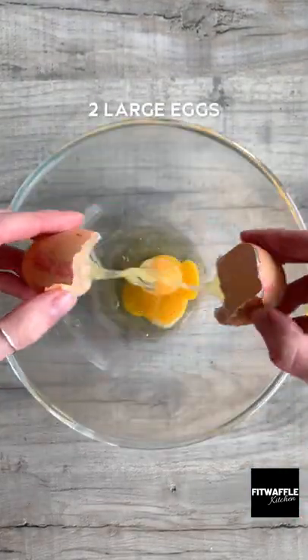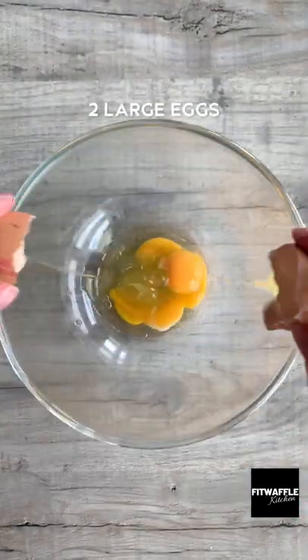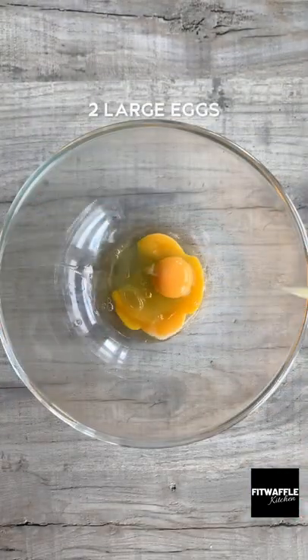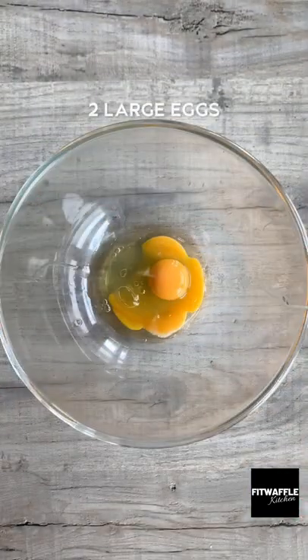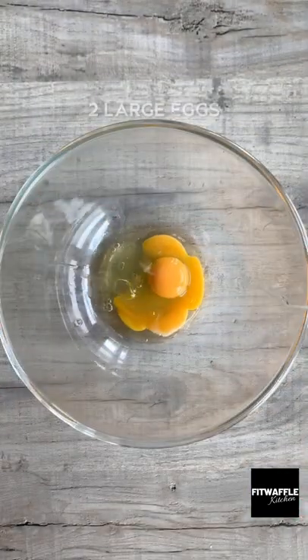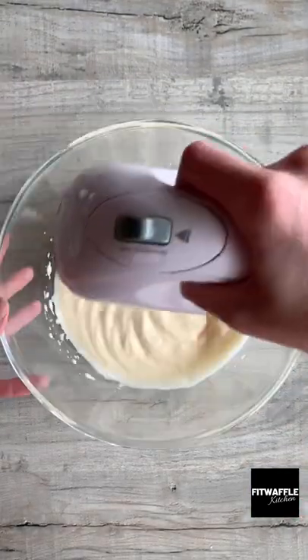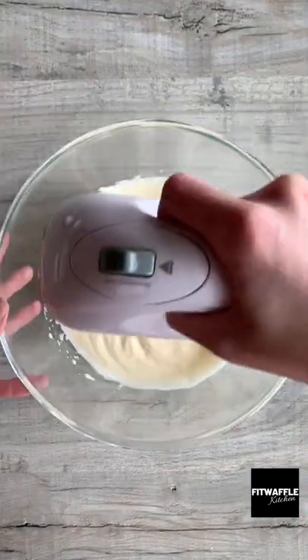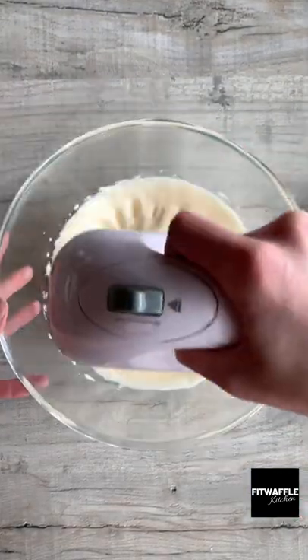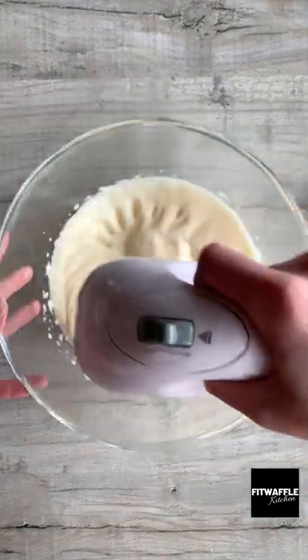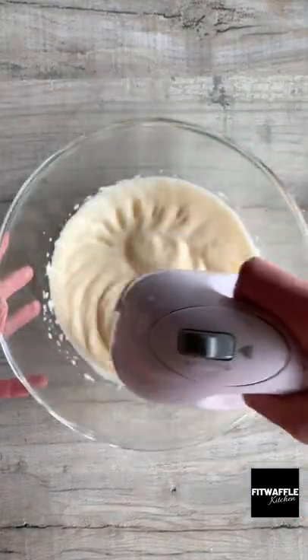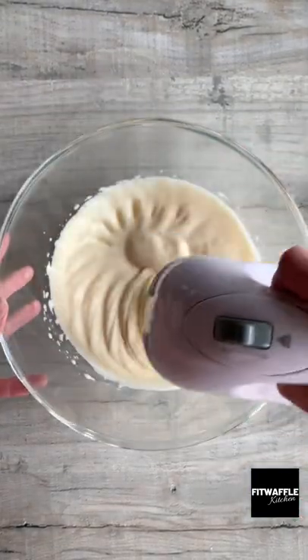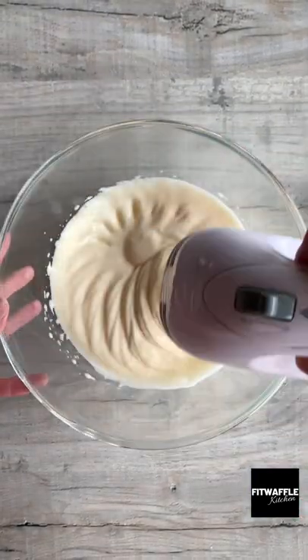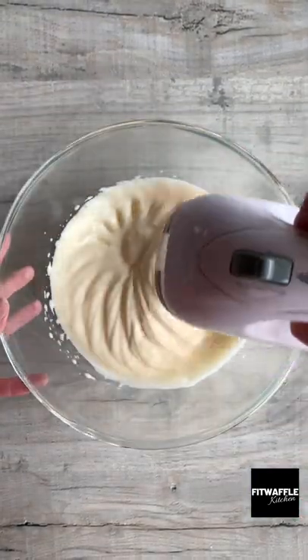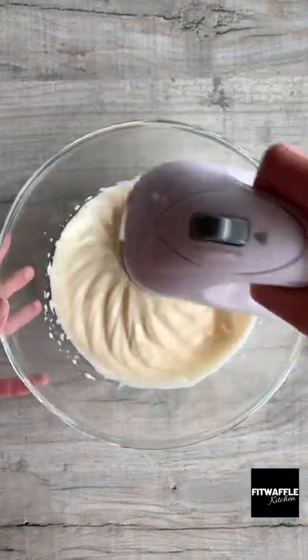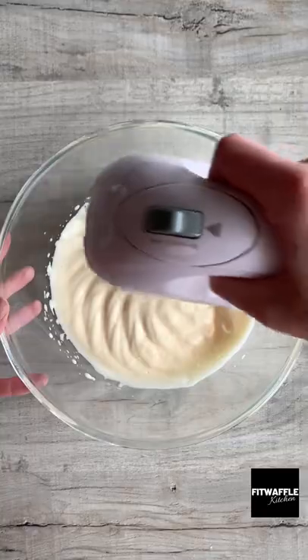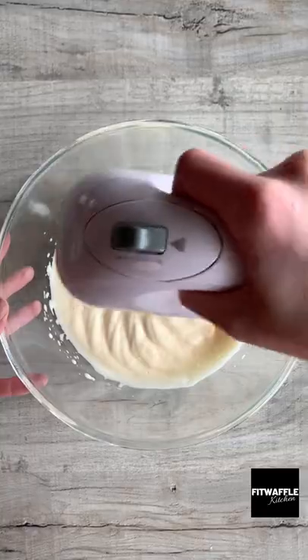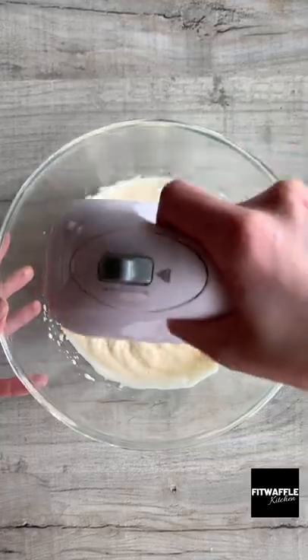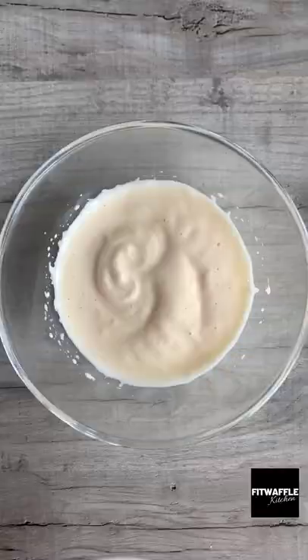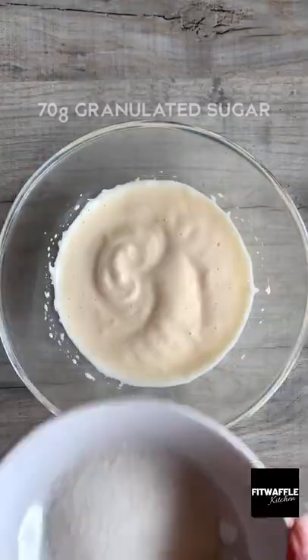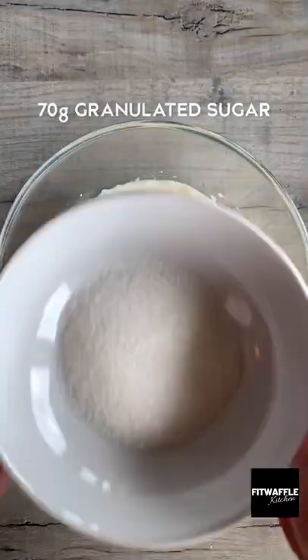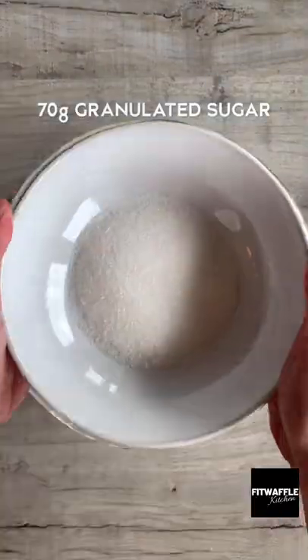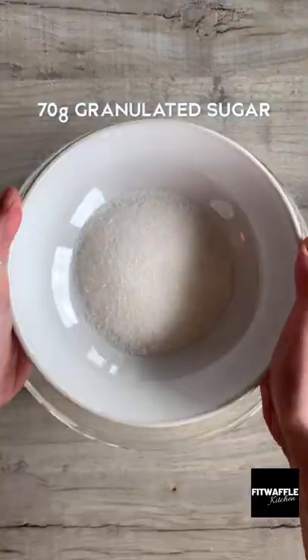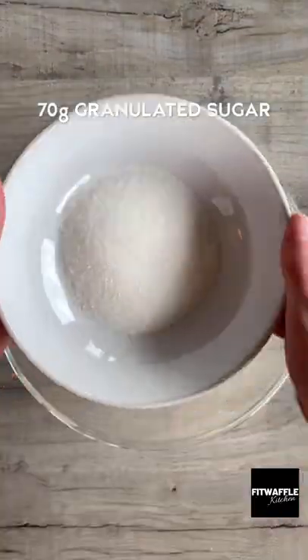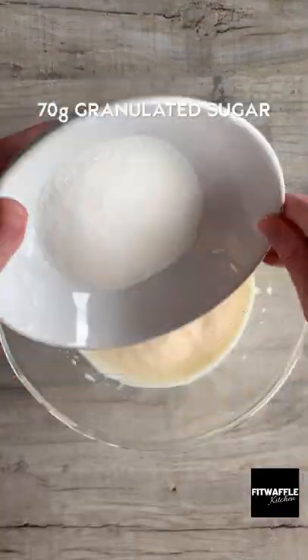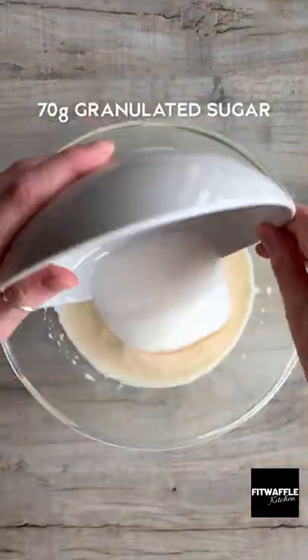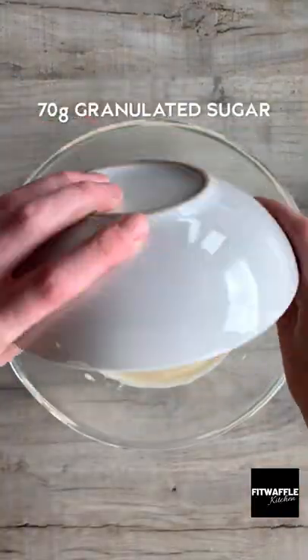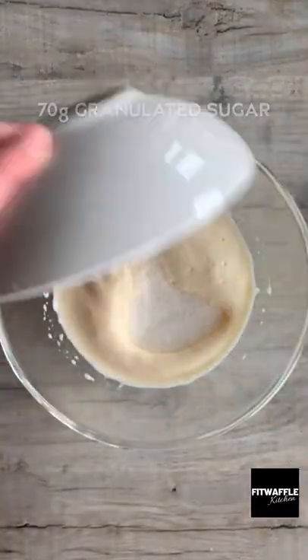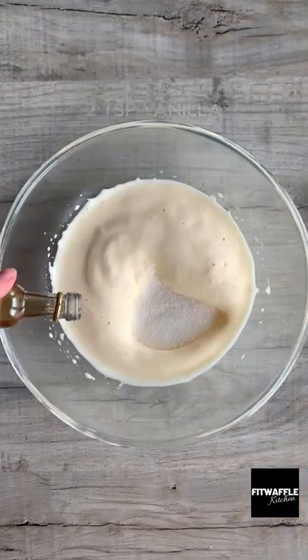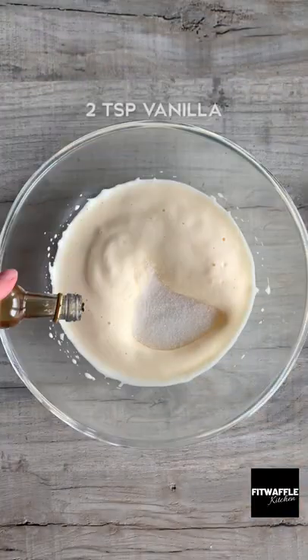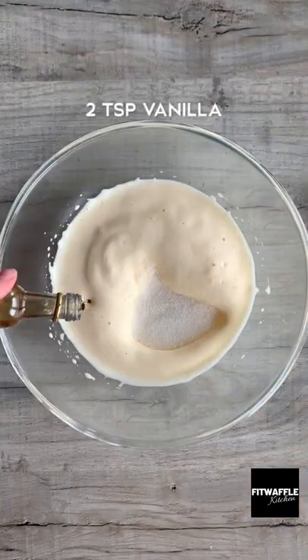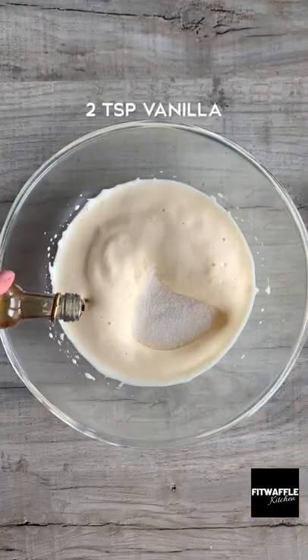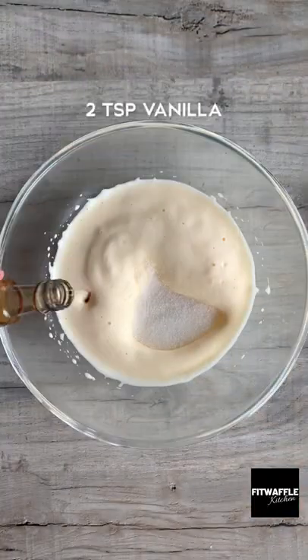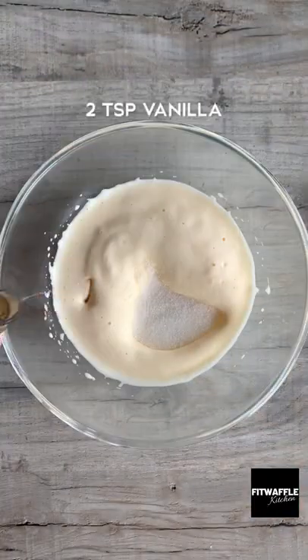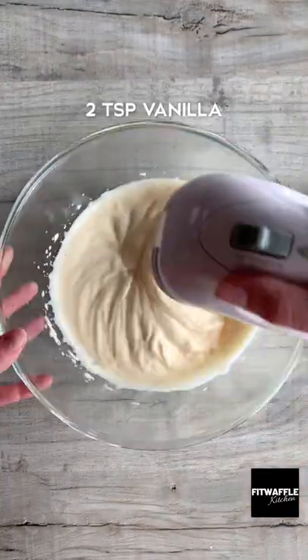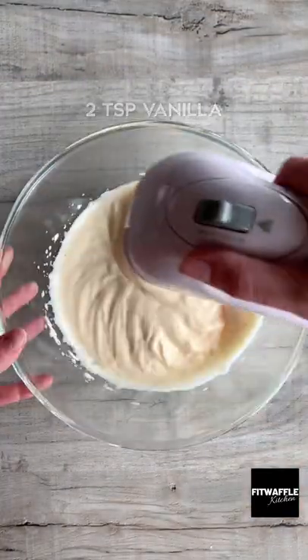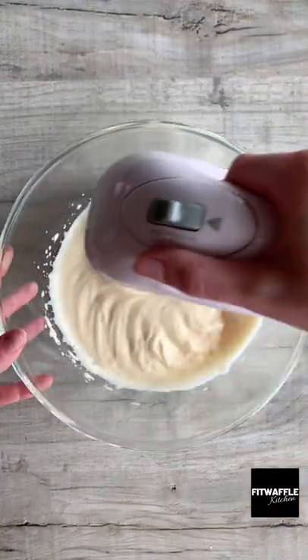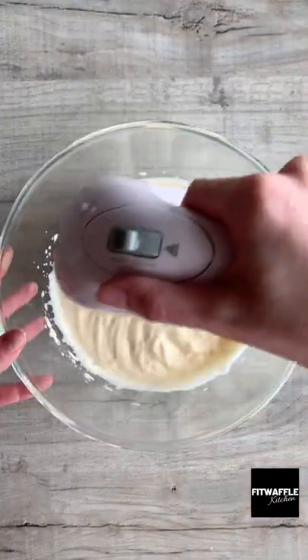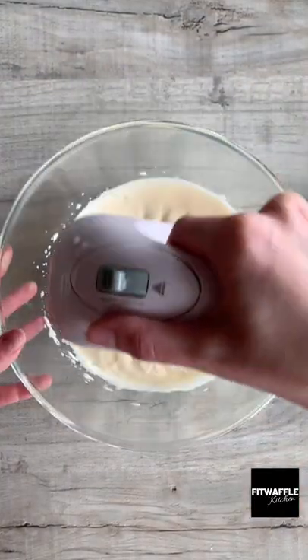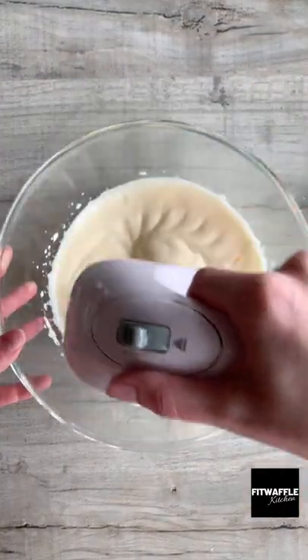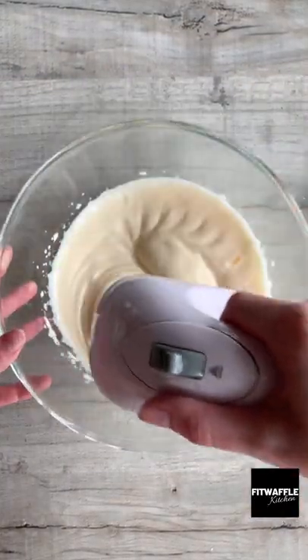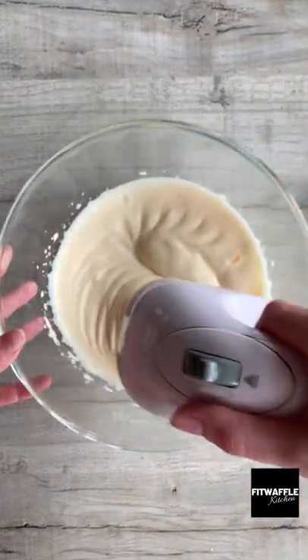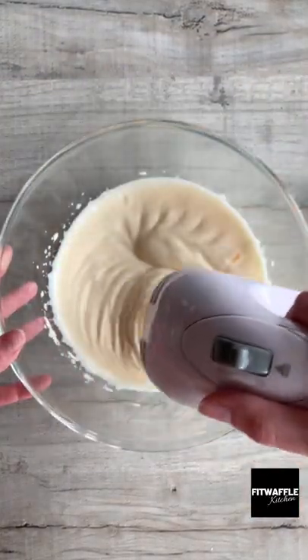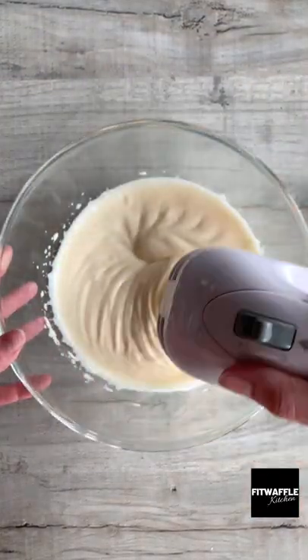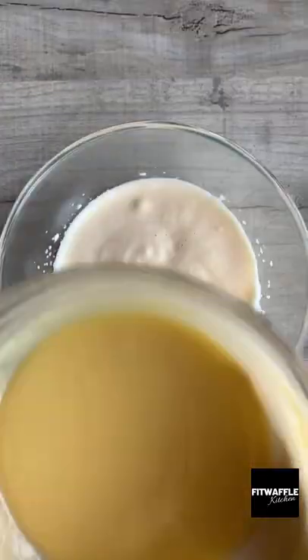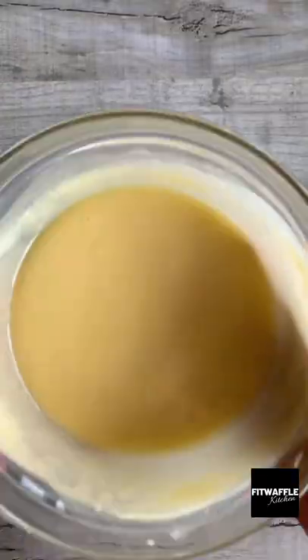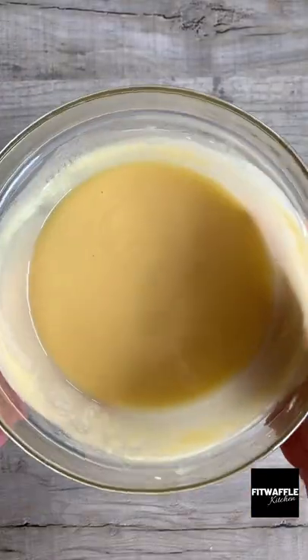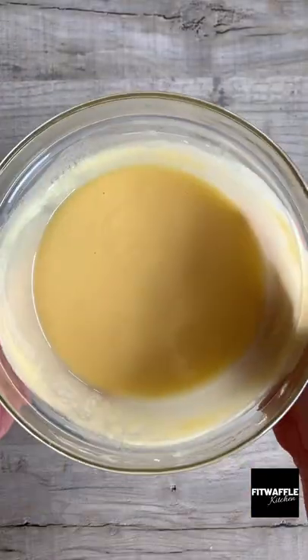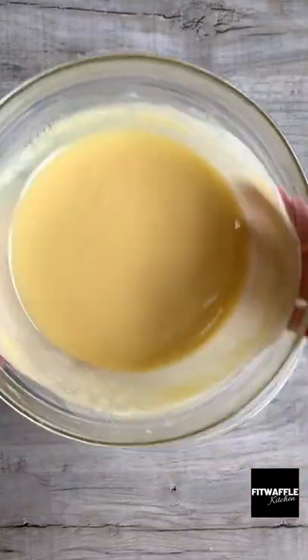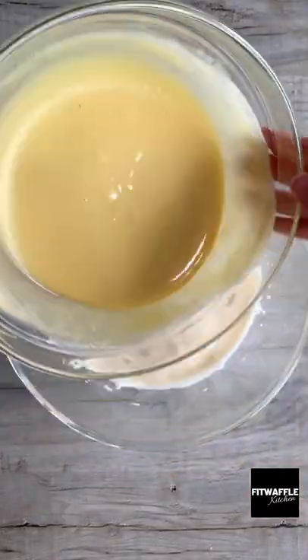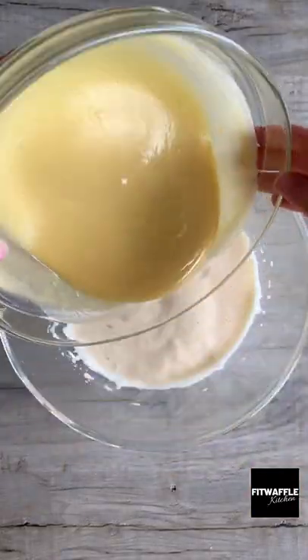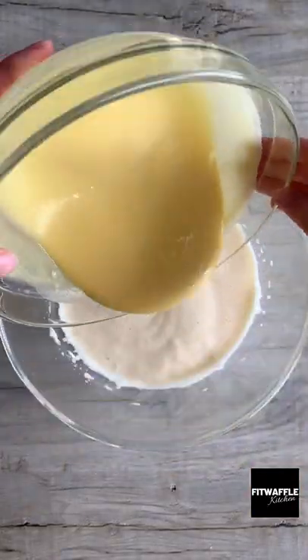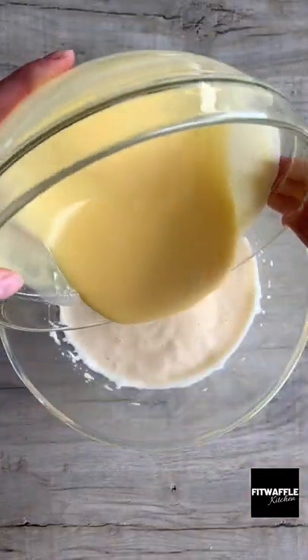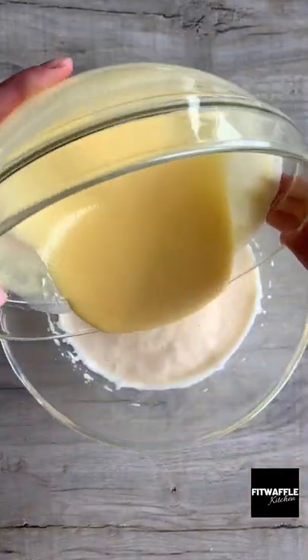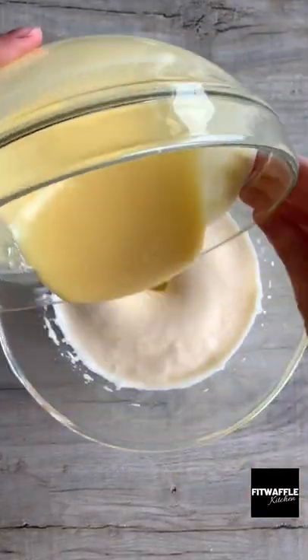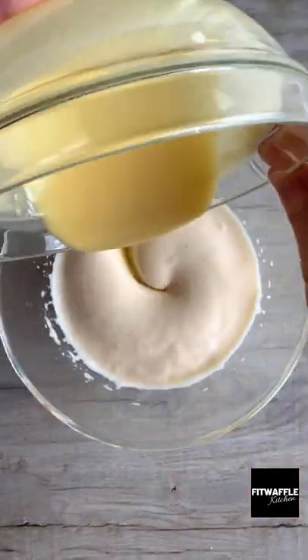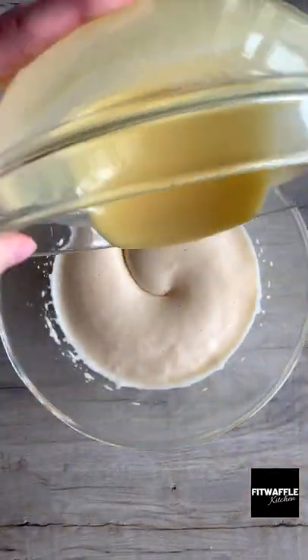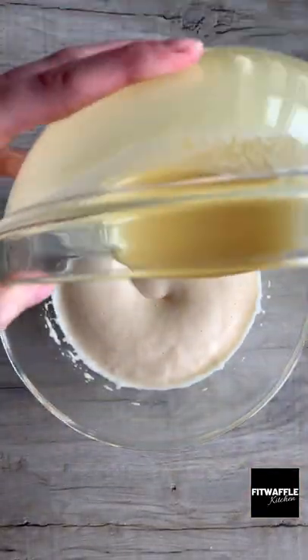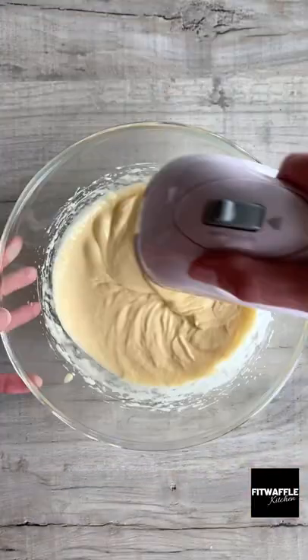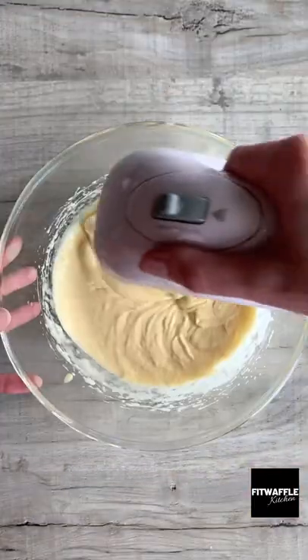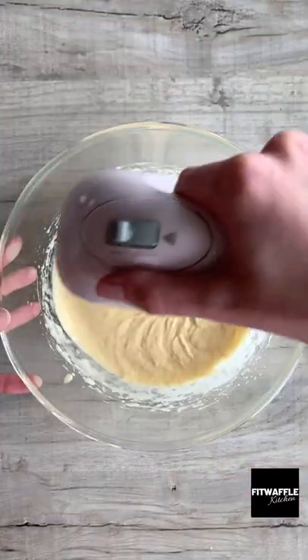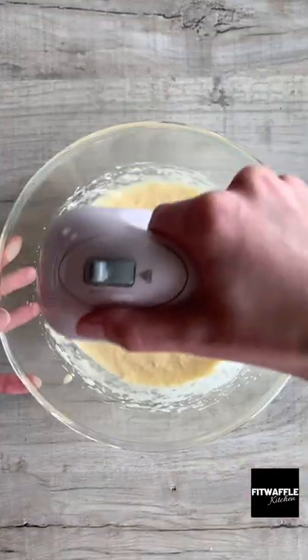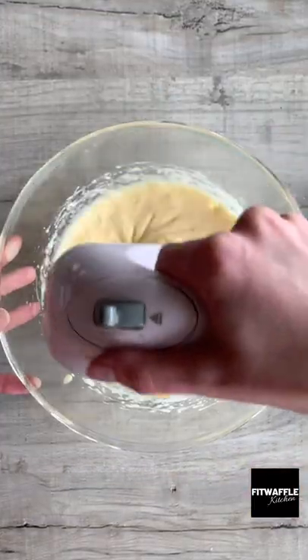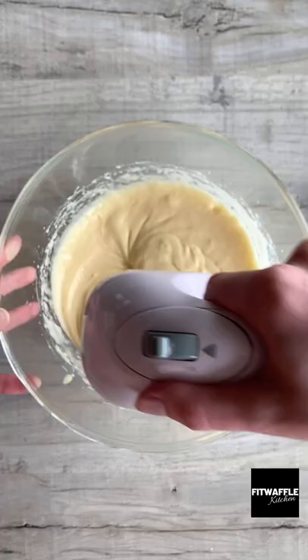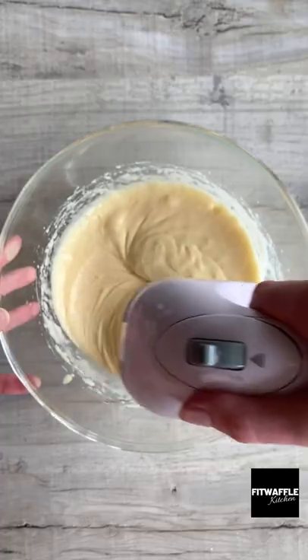Add two eggs to a bowl and whisk until foamy. Add your sugar and vanilla and mix until combined, then pour in your white chocolate mix and whisk this in.